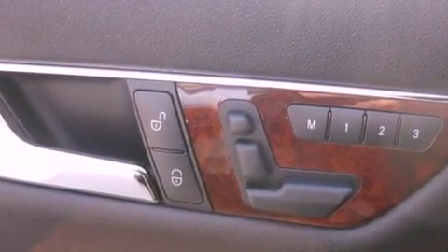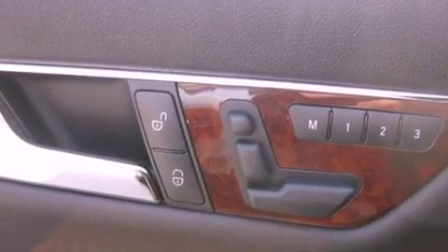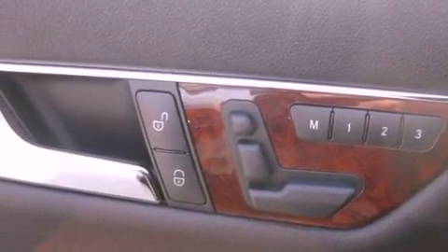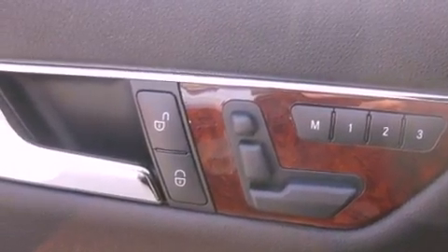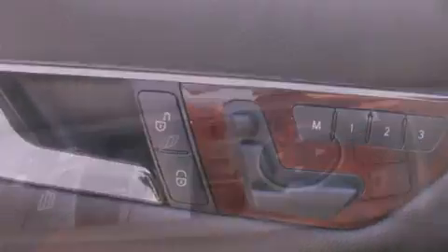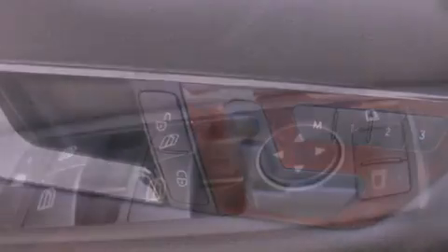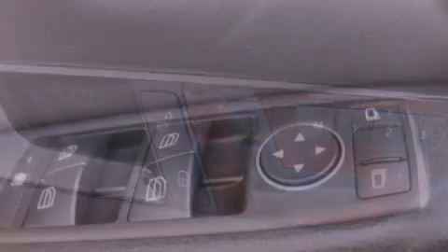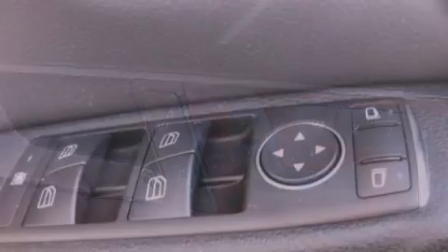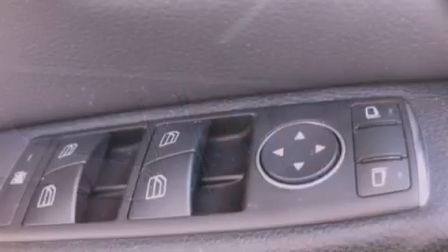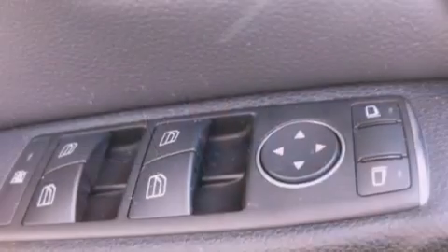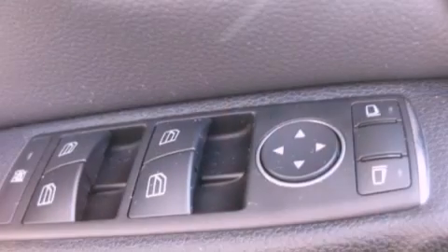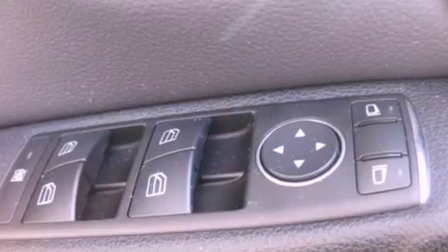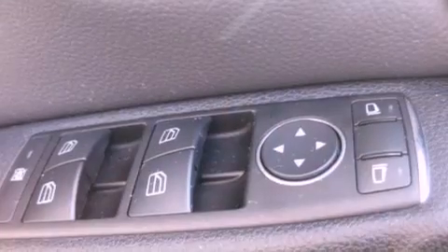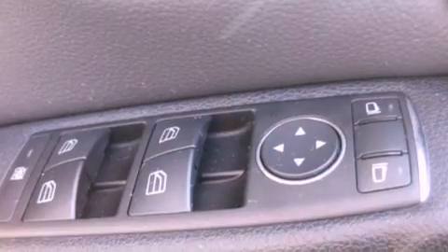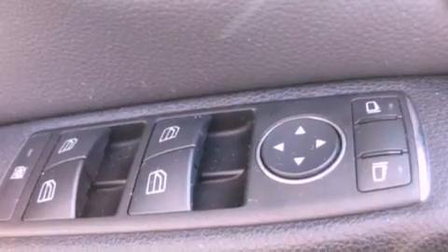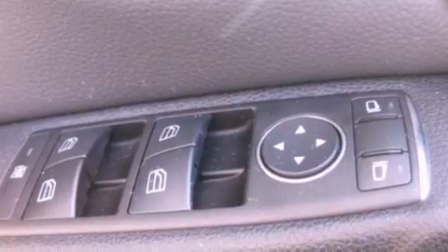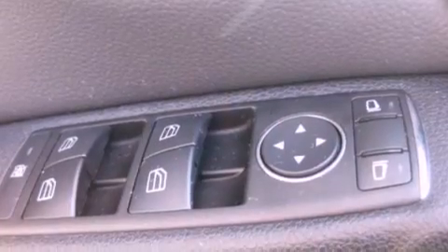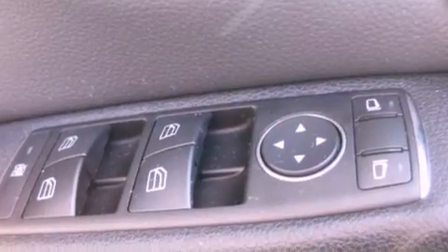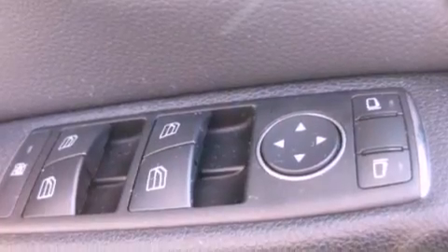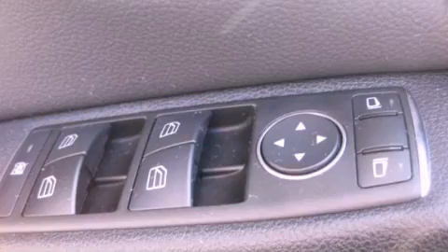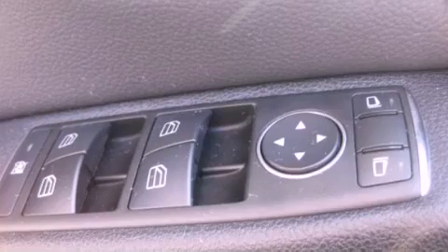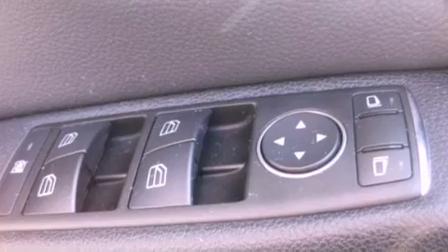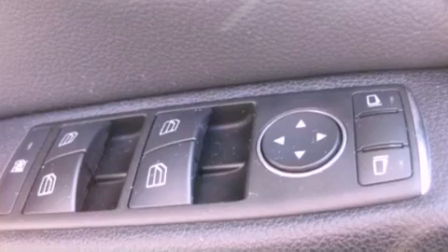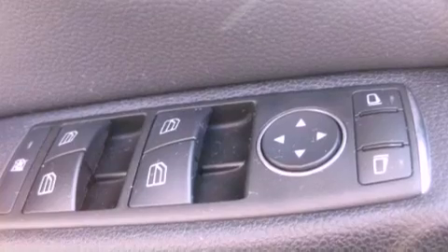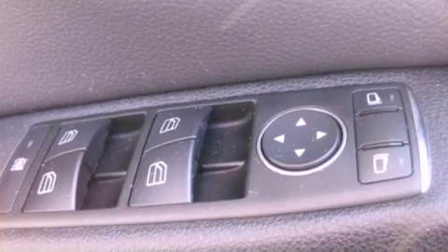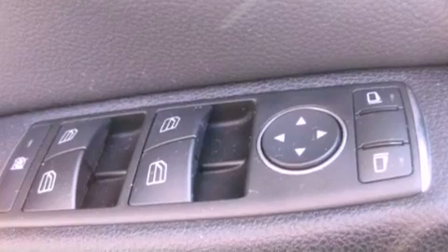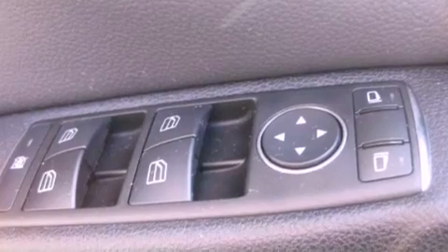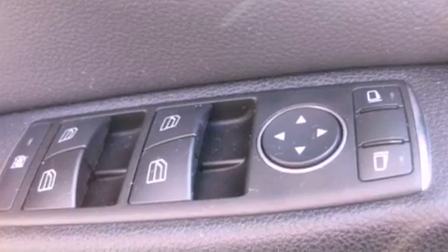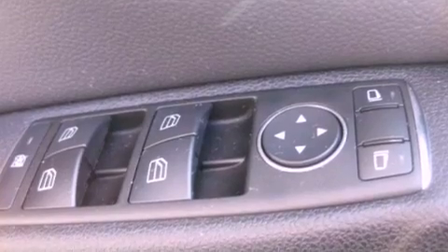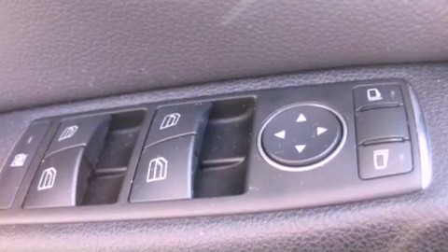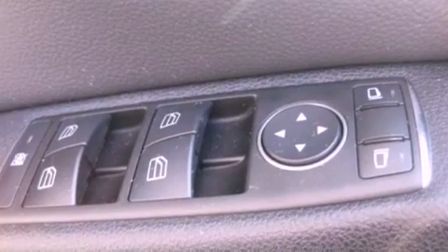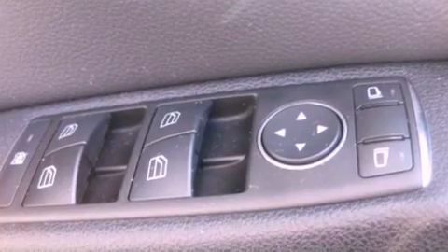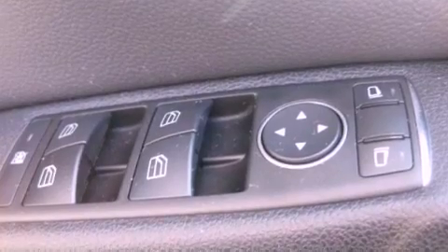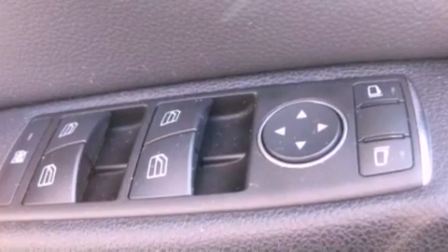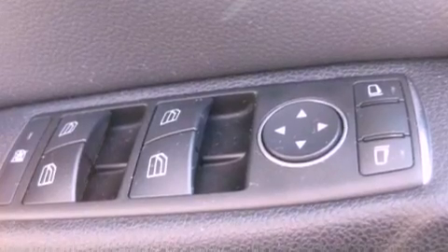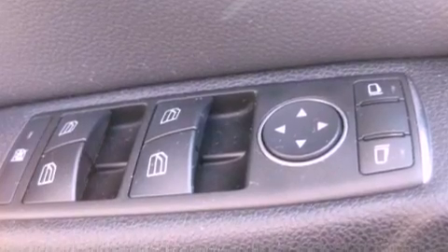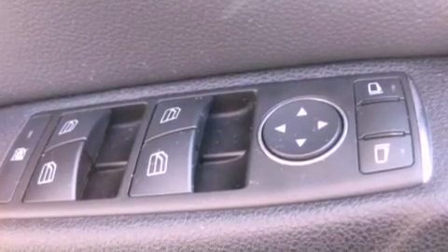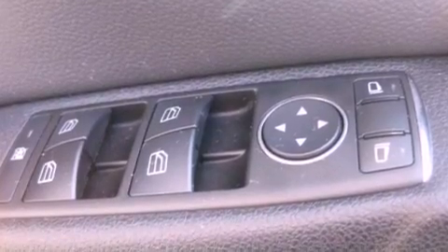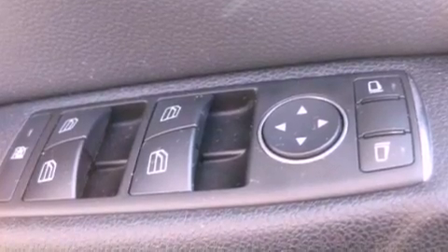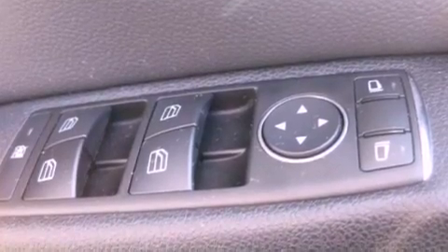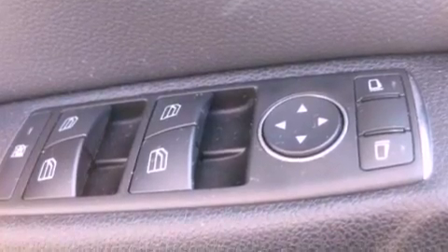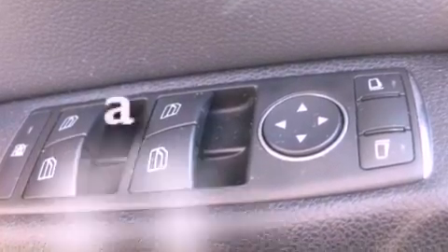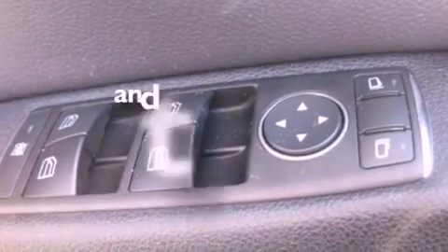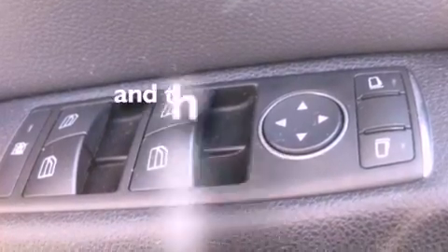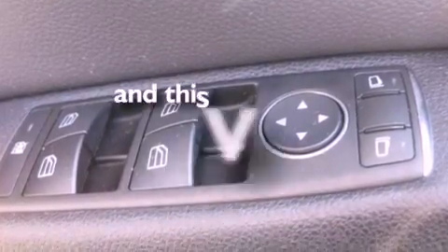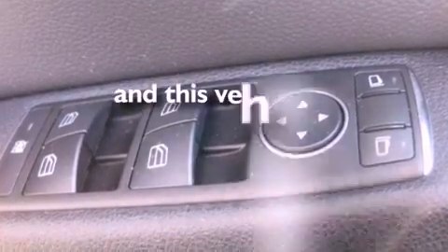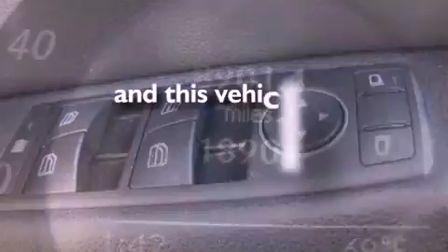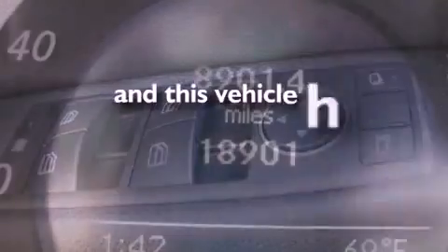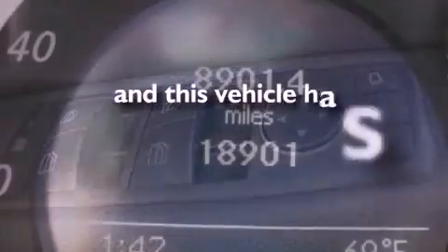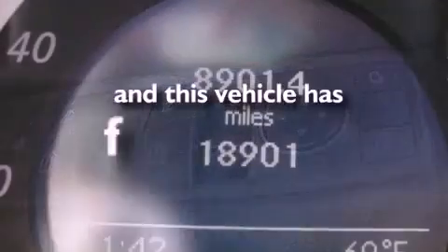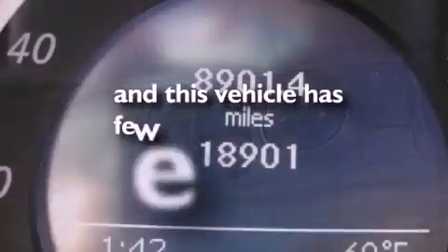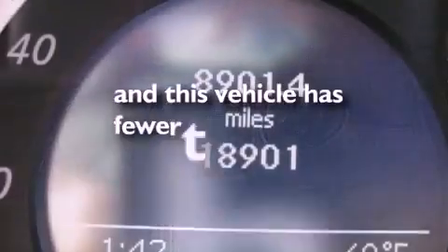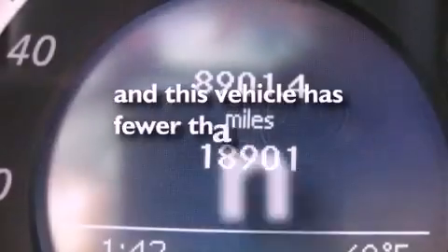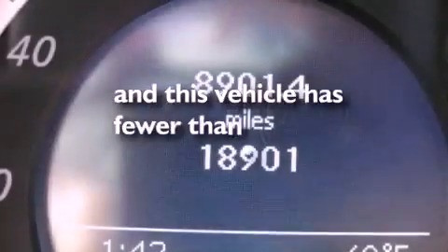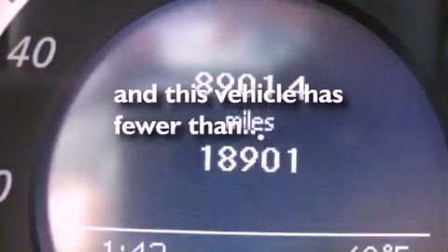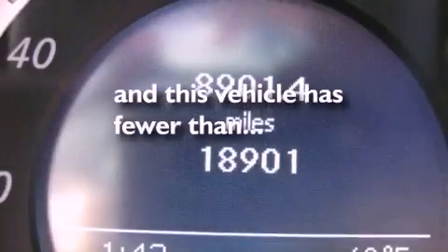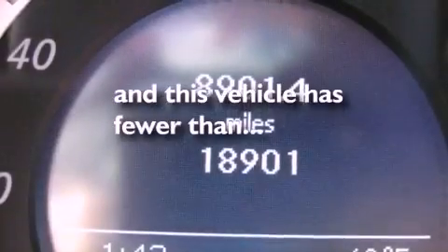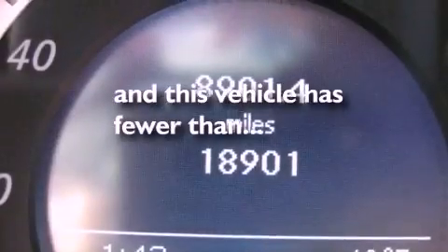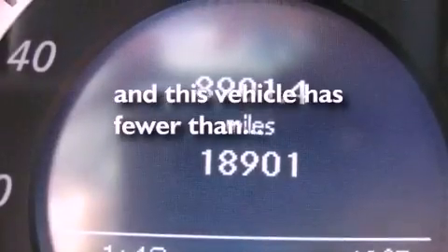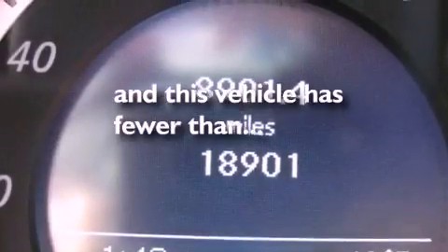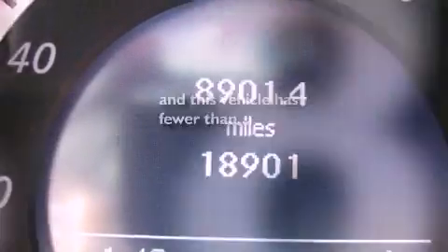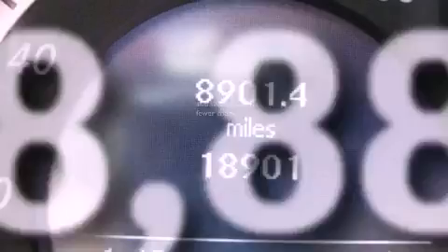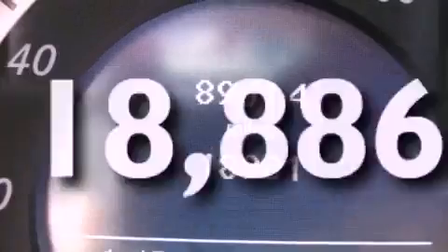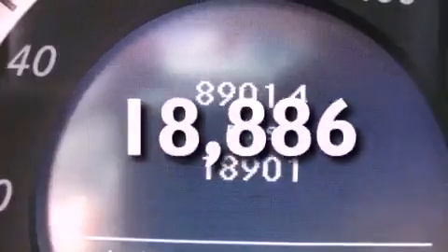Also included are a security system, traction control, a split folding rear seat, and this vehicle has fewer than 19,000 miles on the odometer.